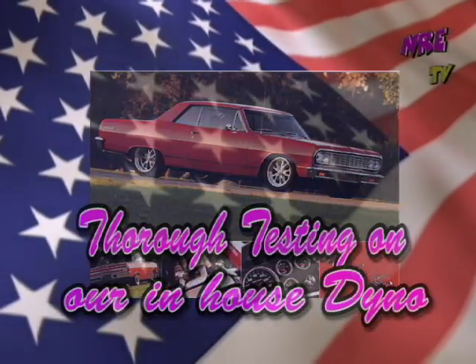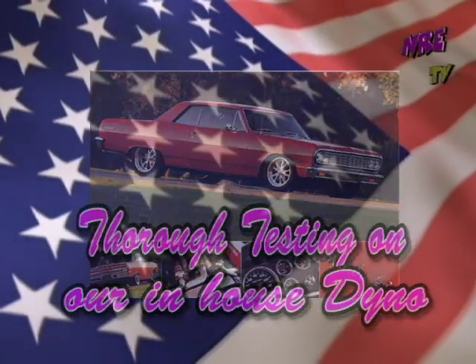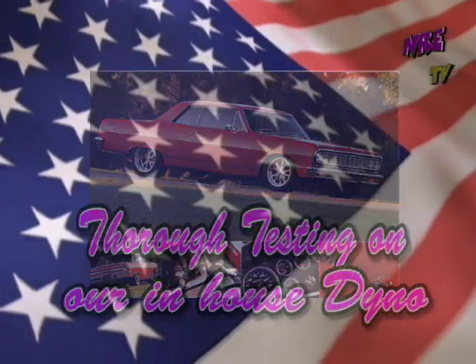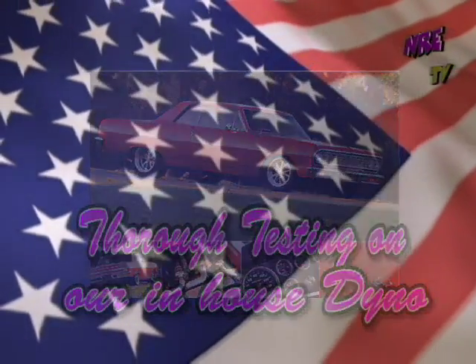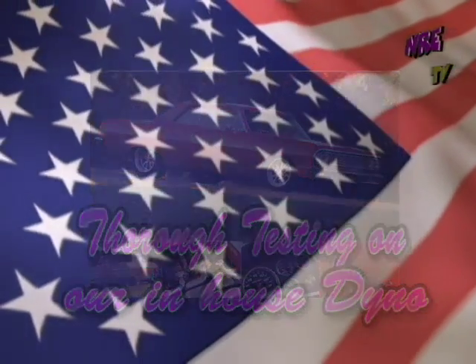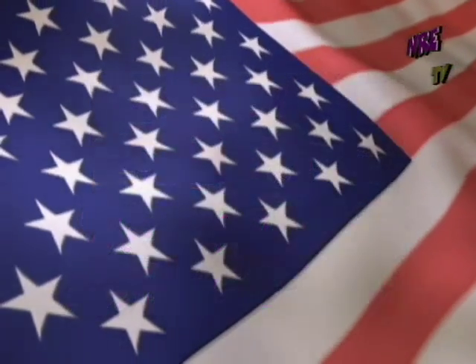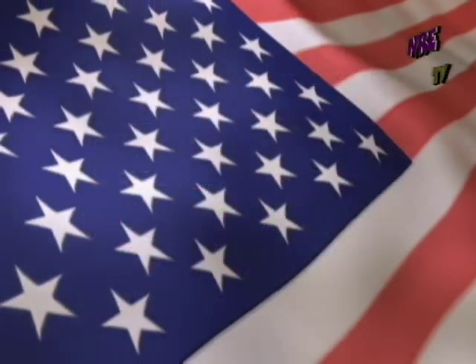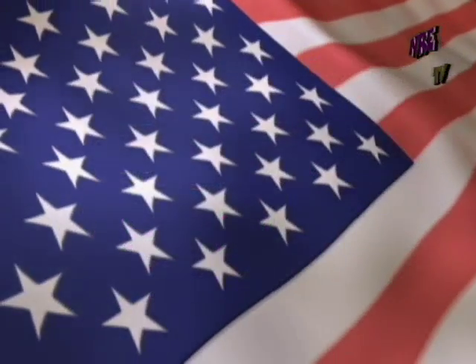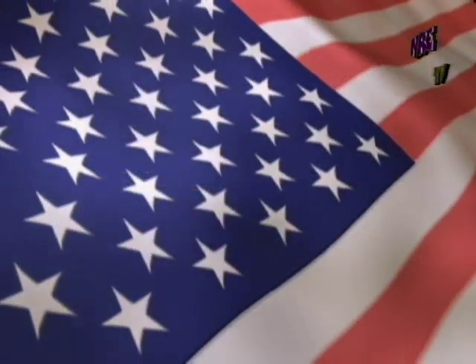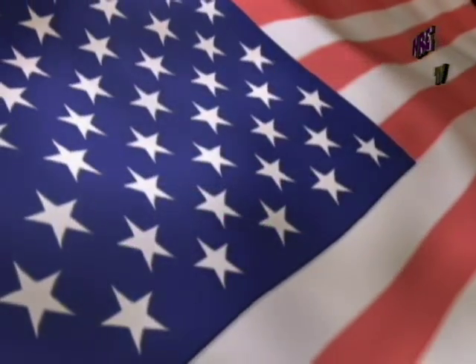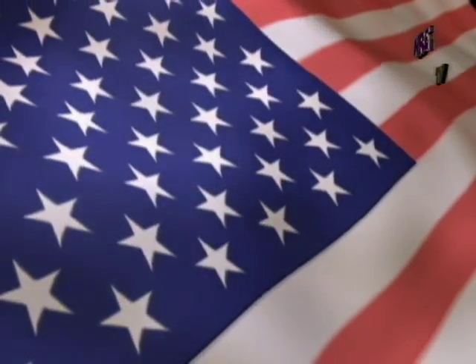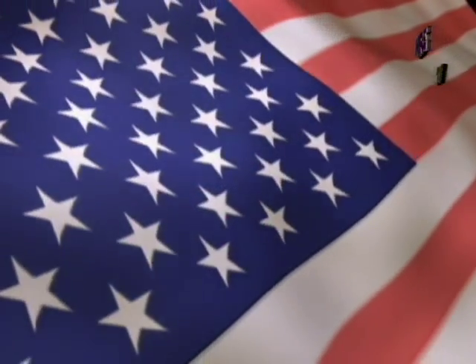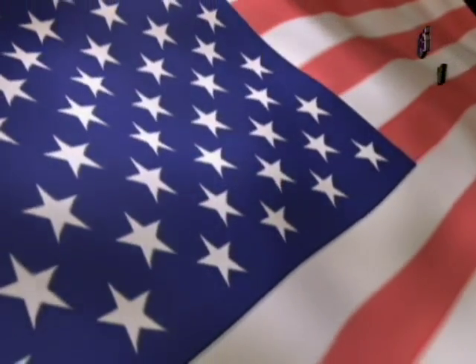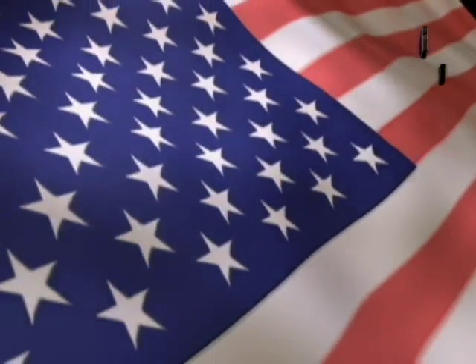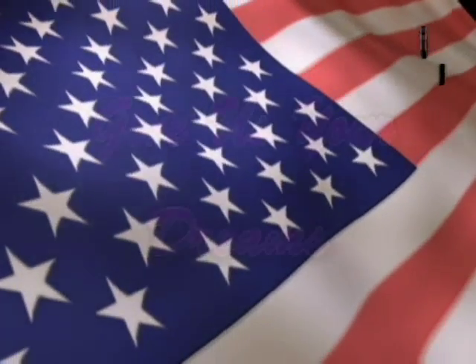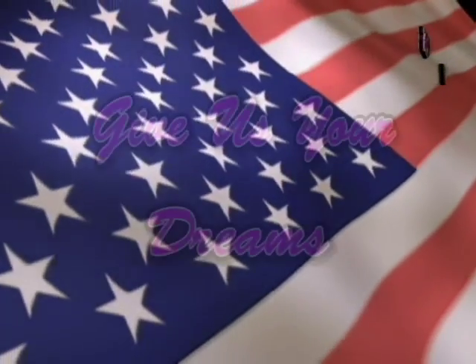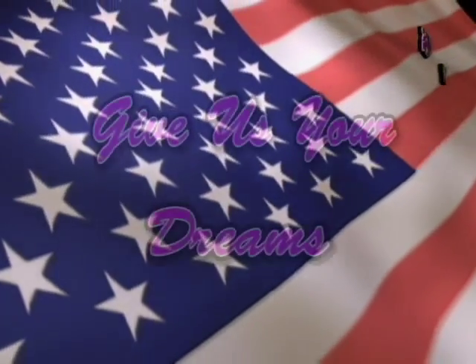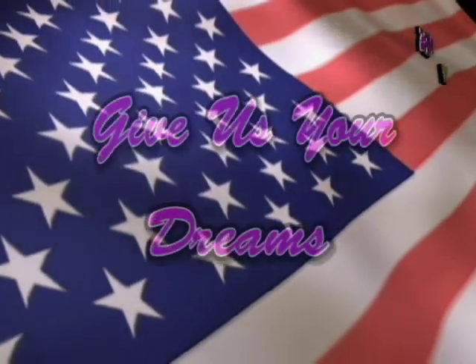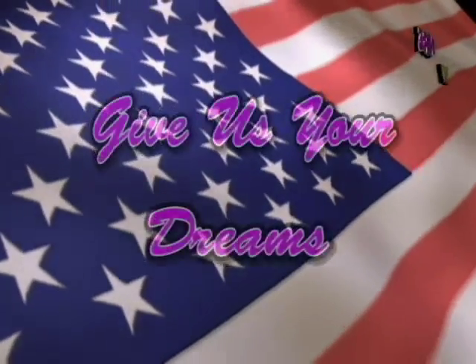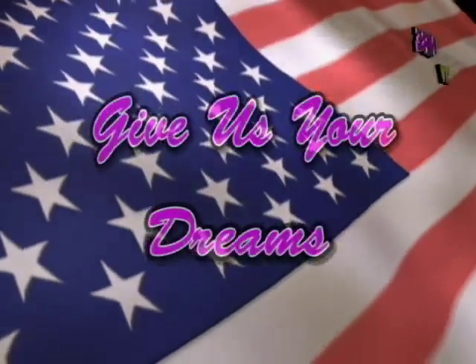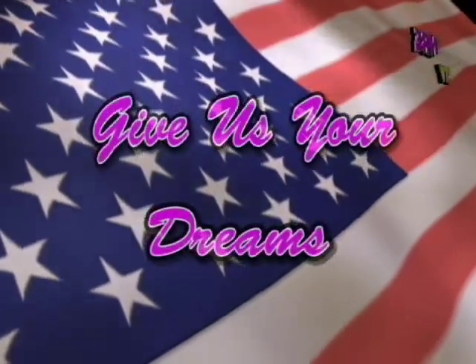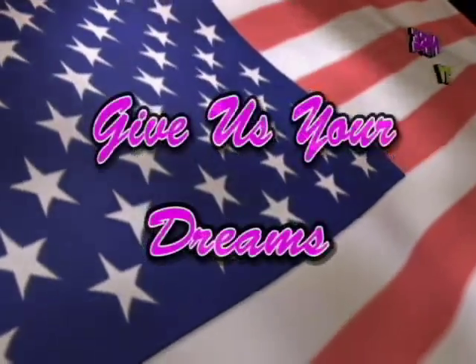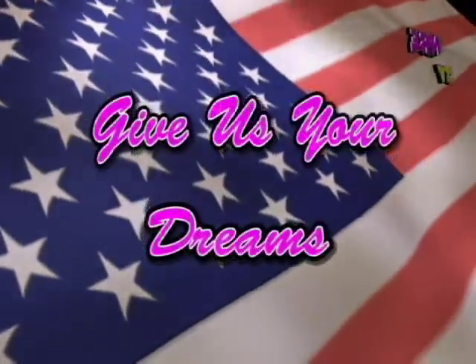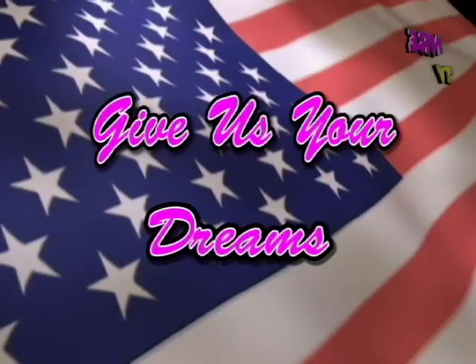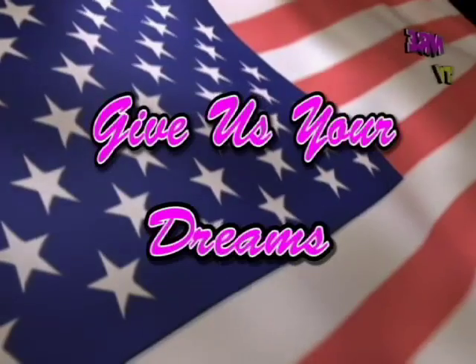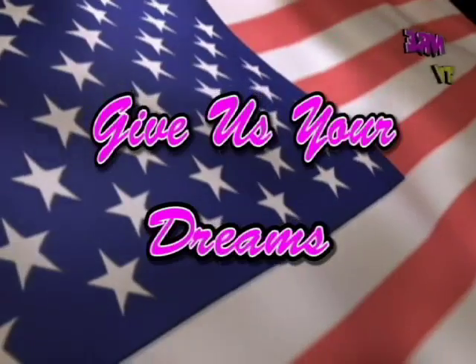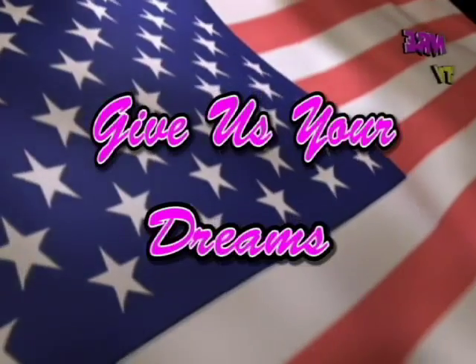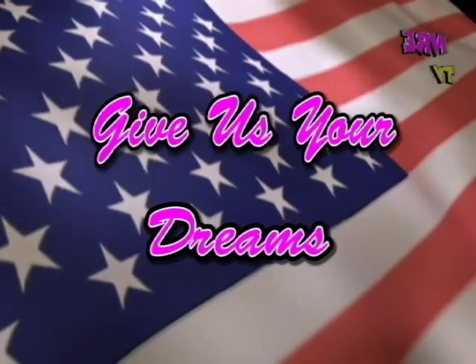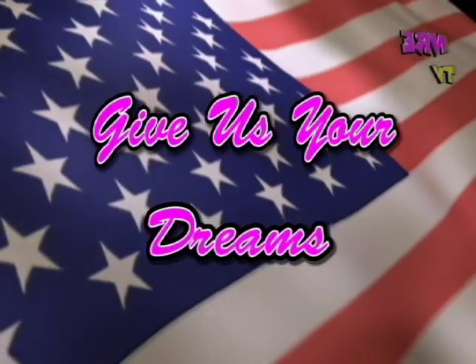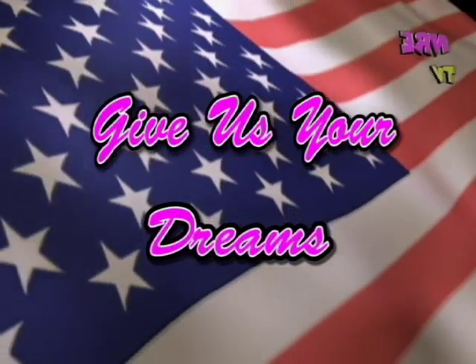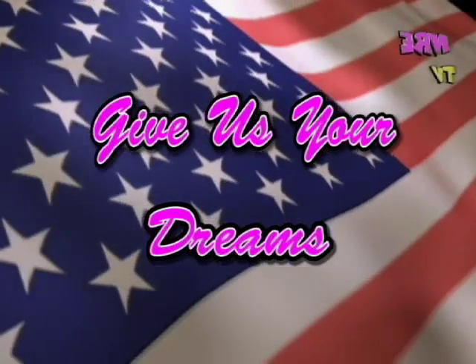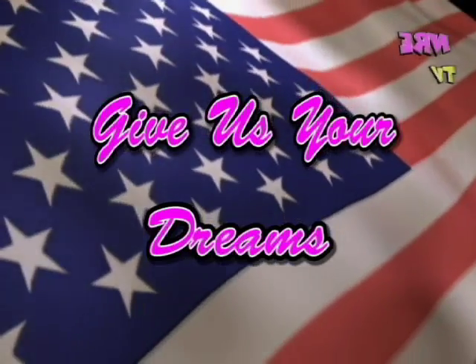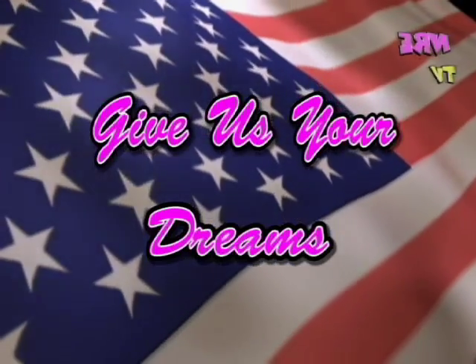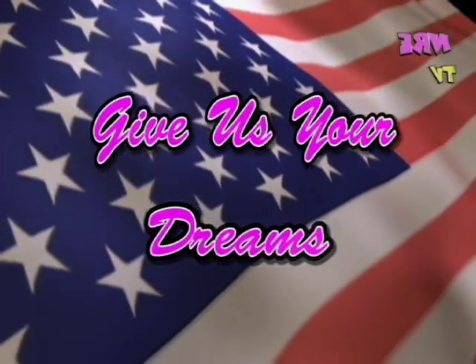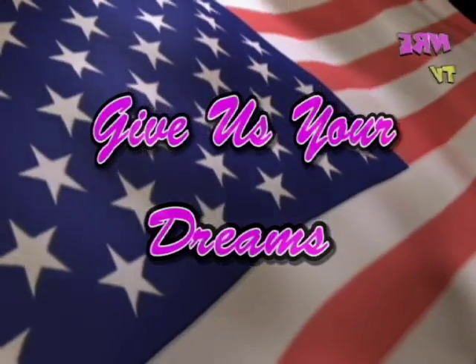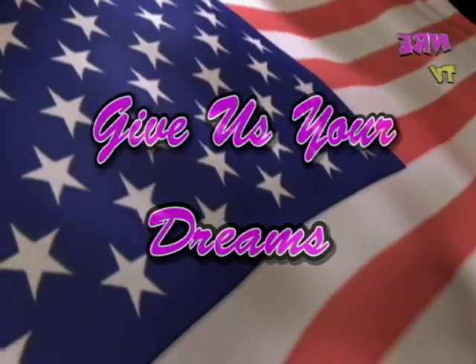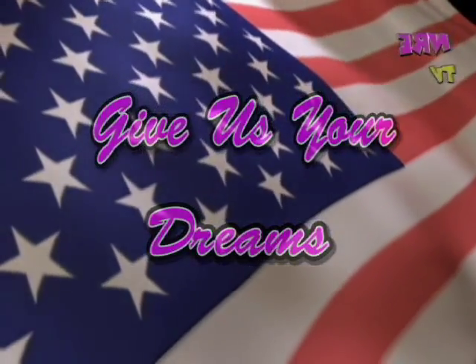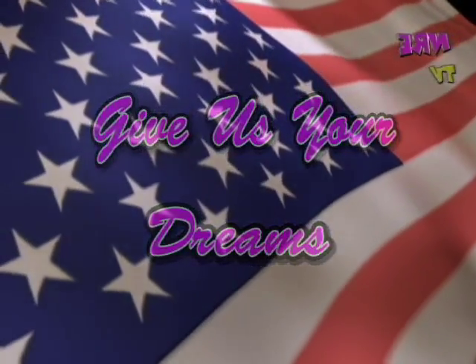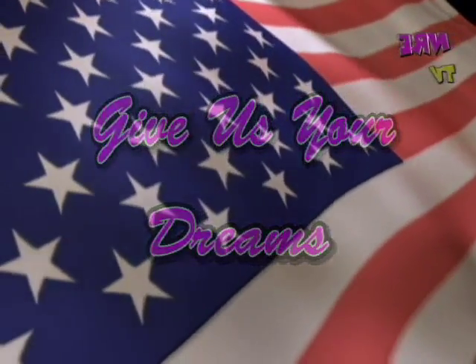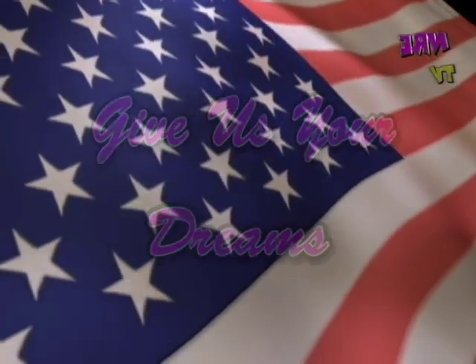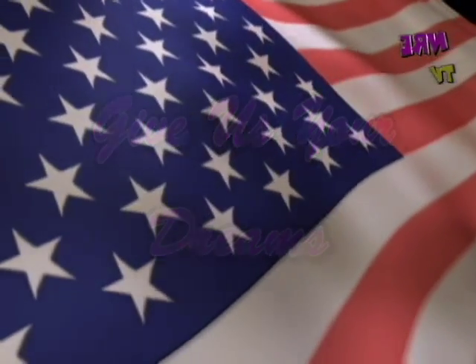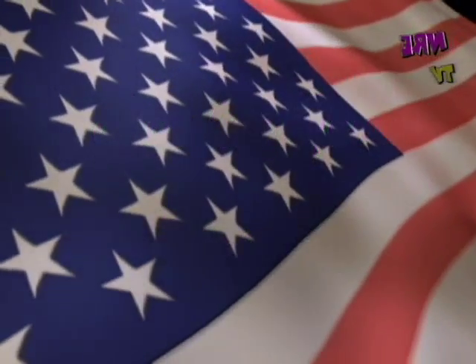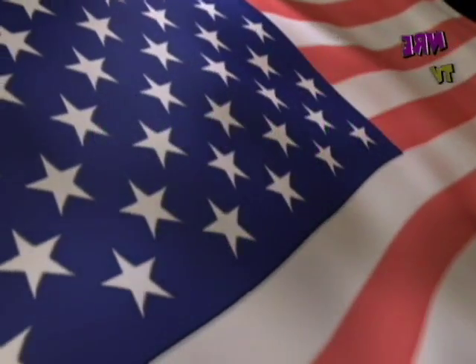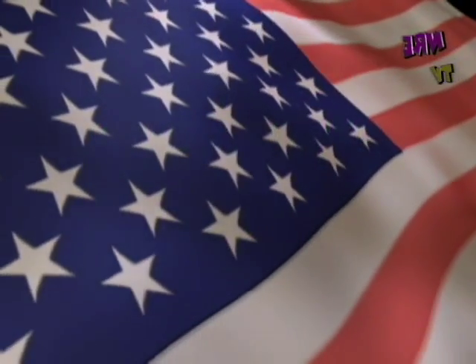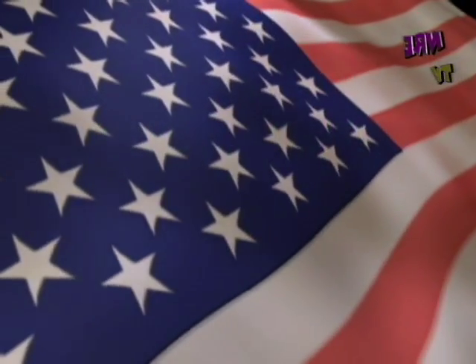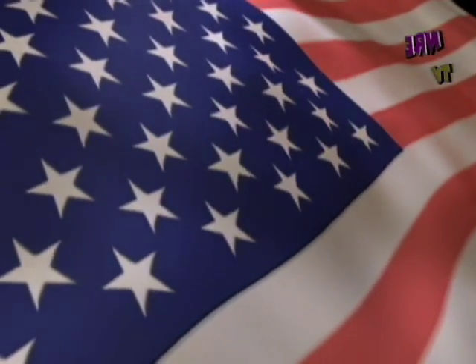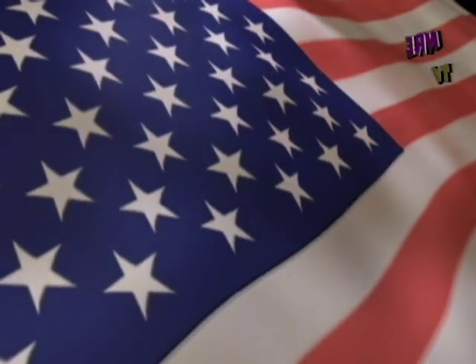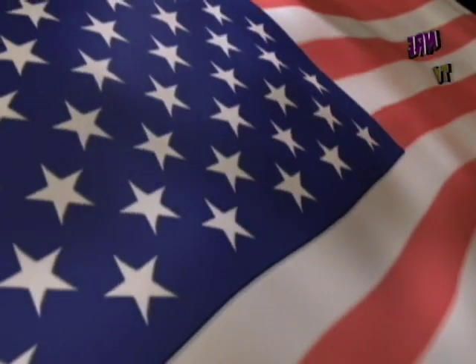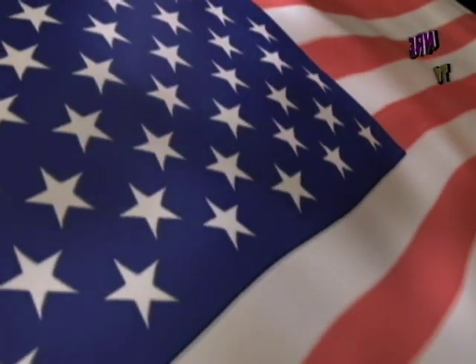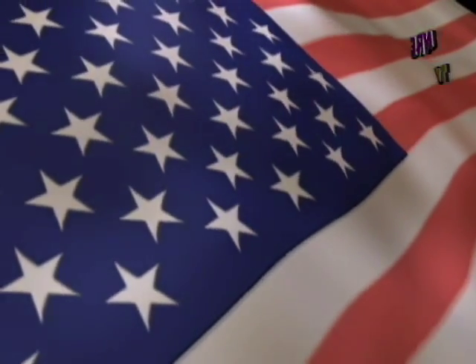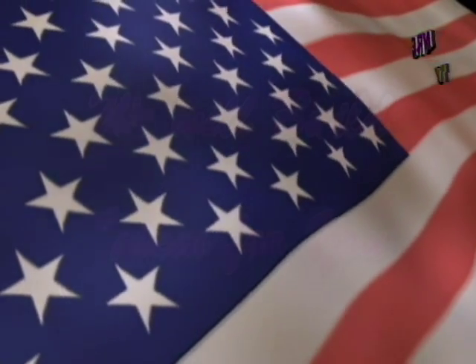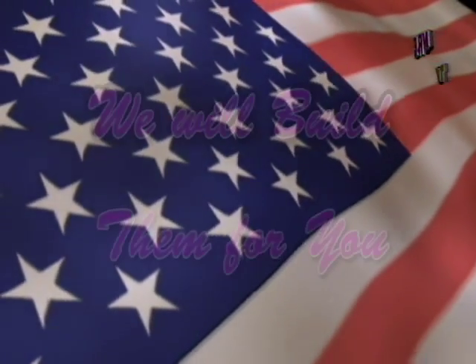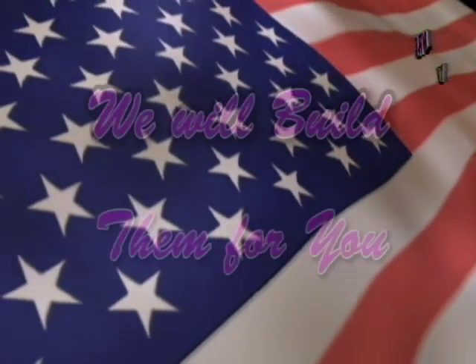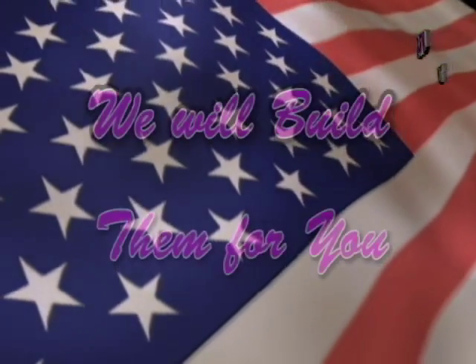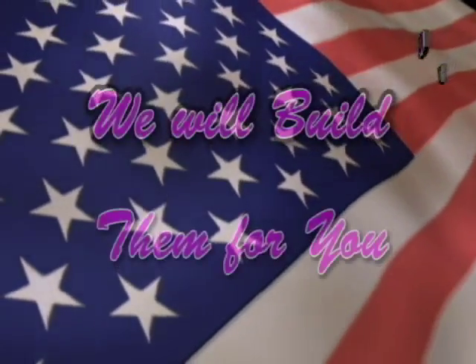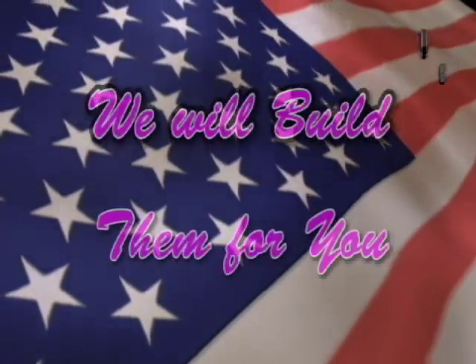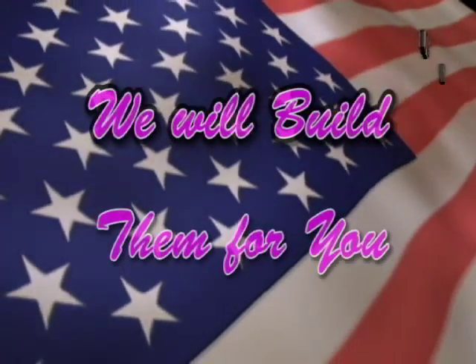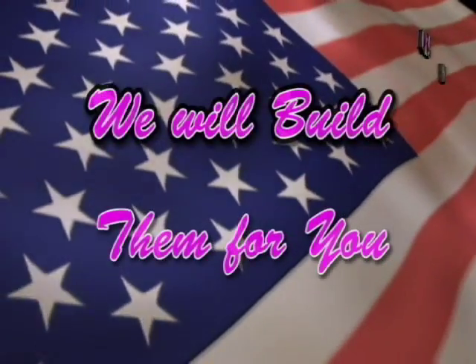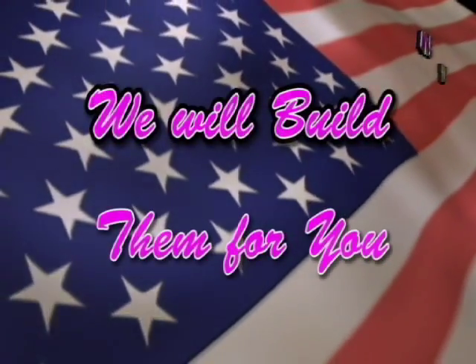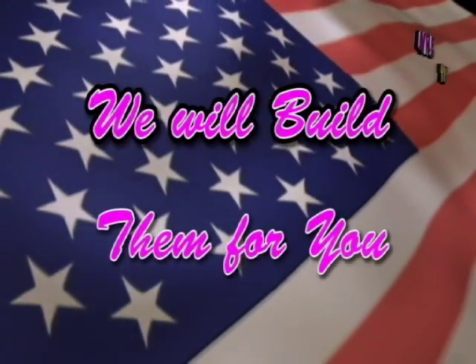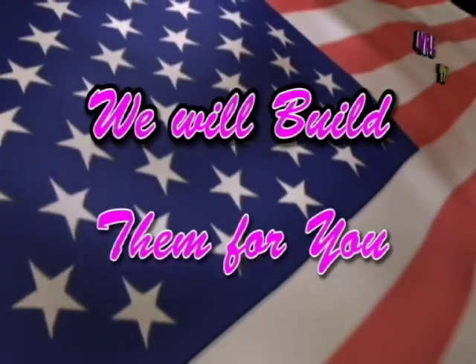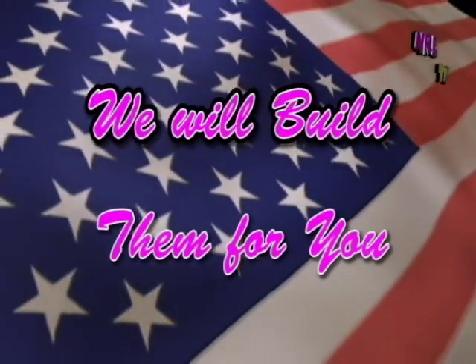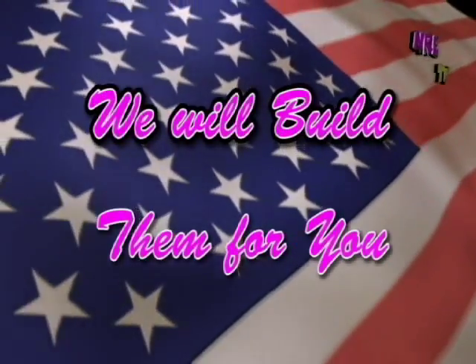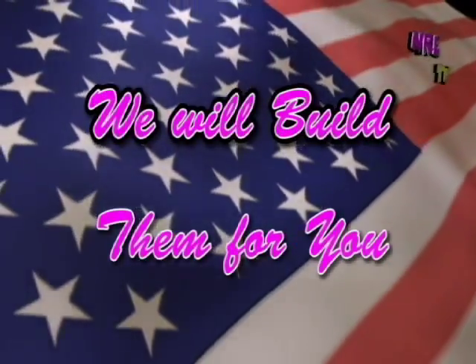At Nelson Racing Engines we have a motto: give us your dreams, we will build them for you.